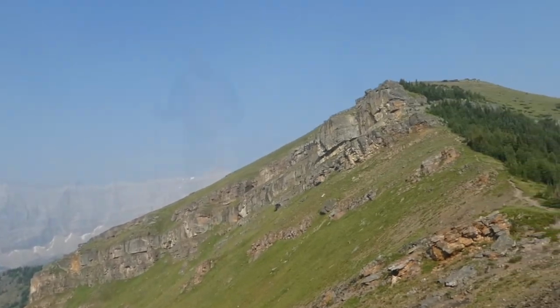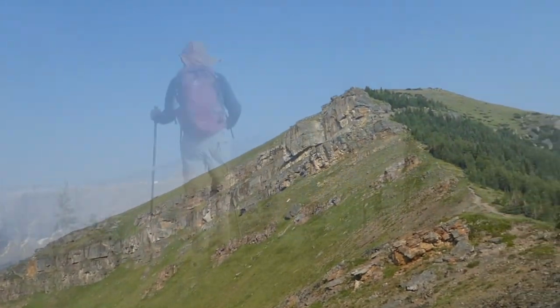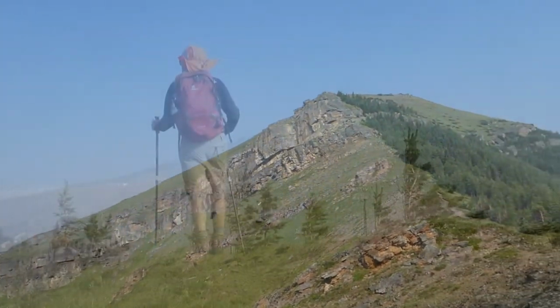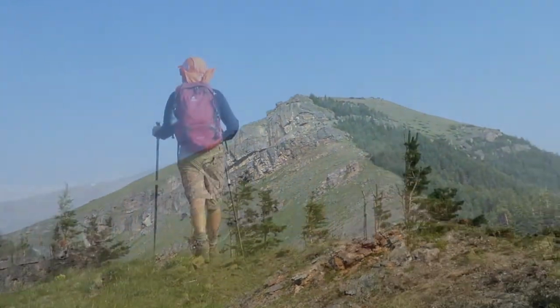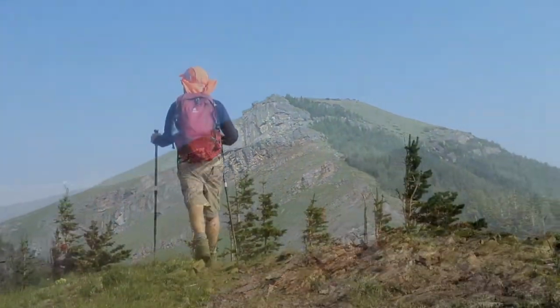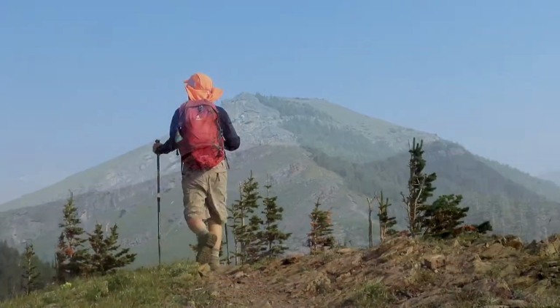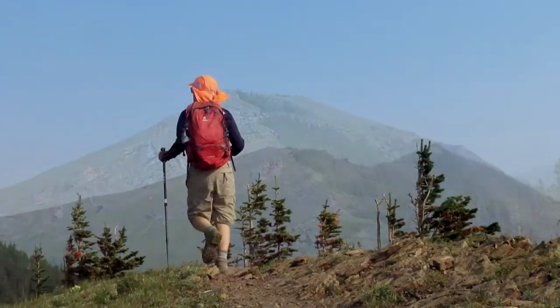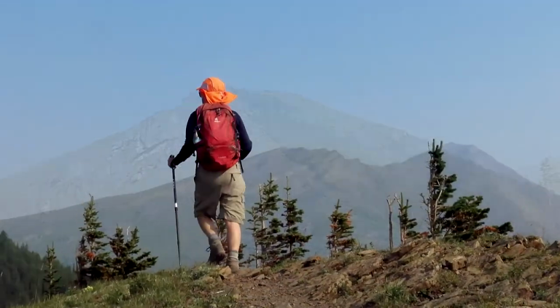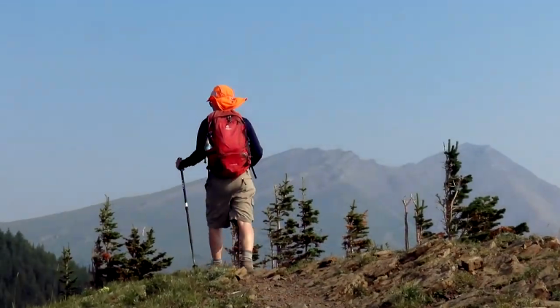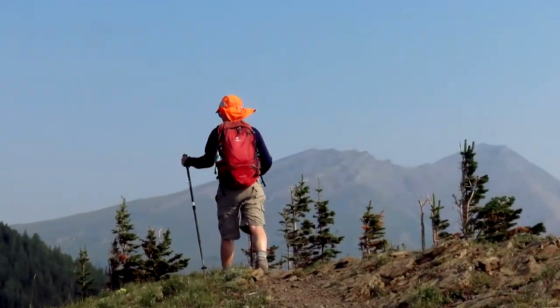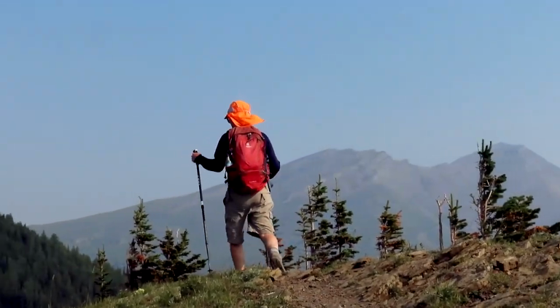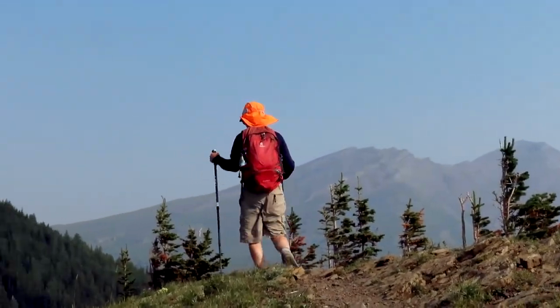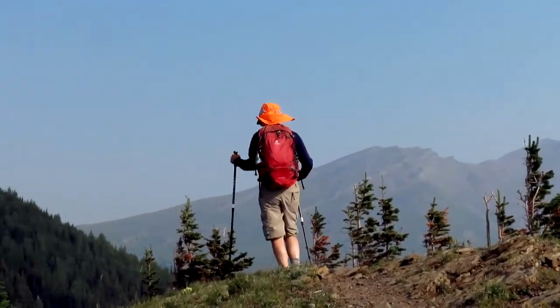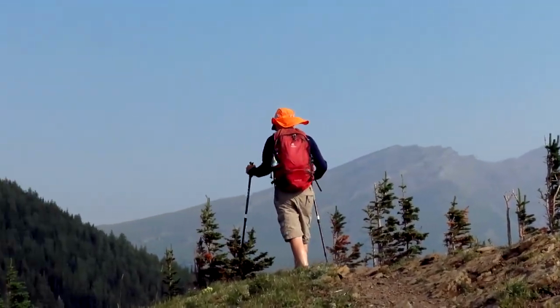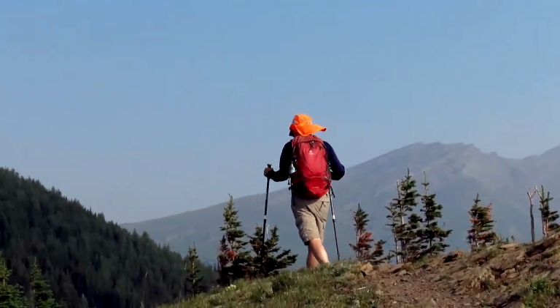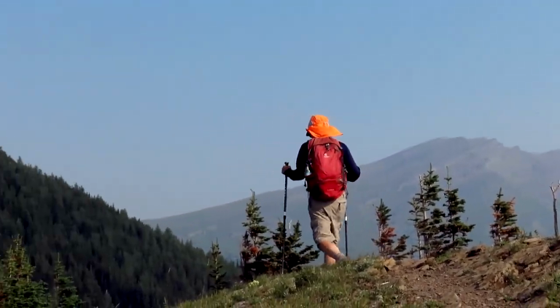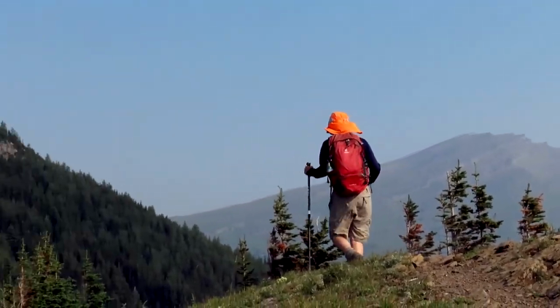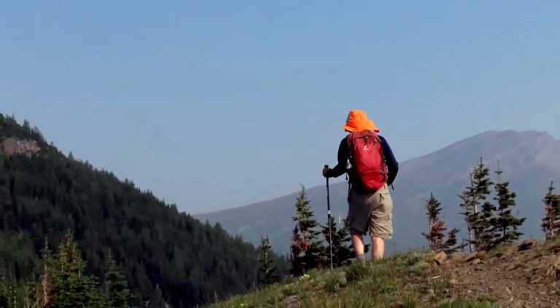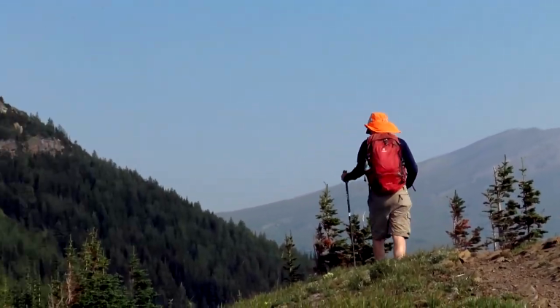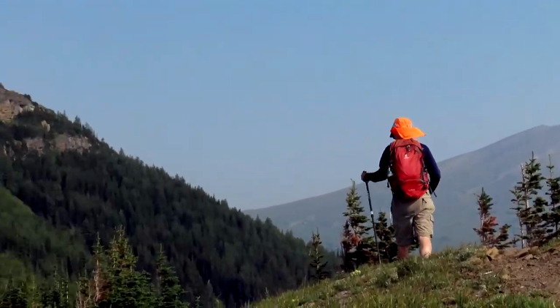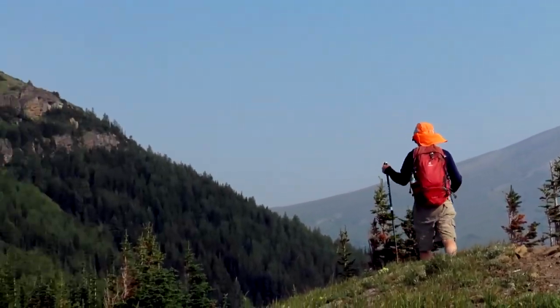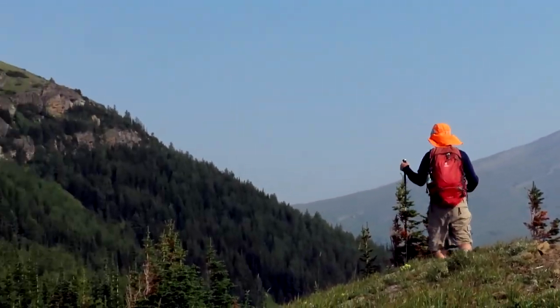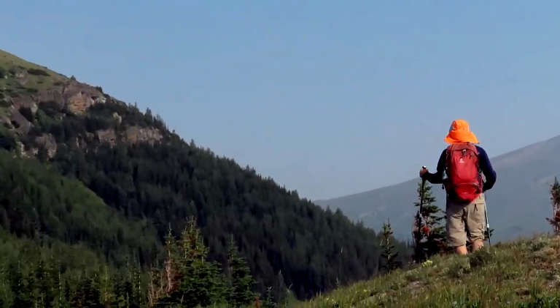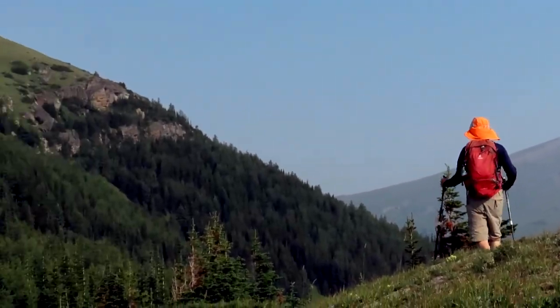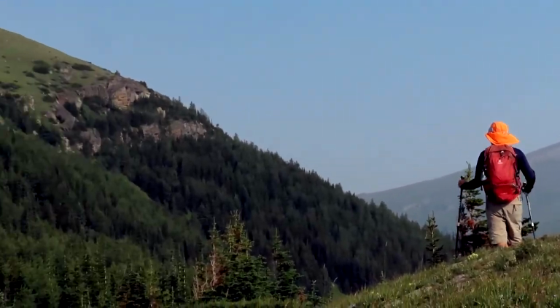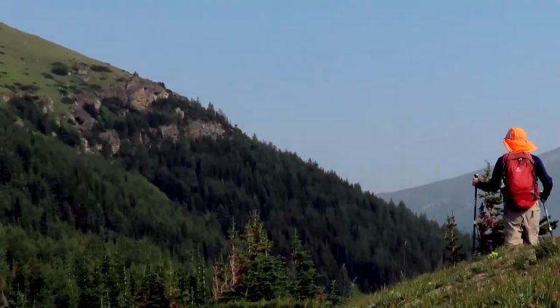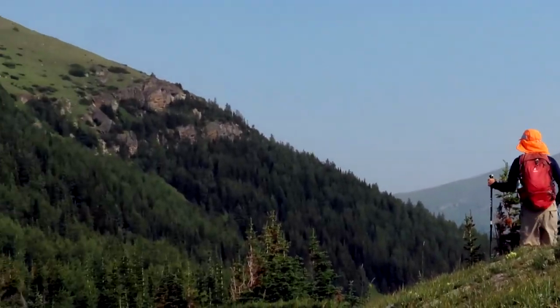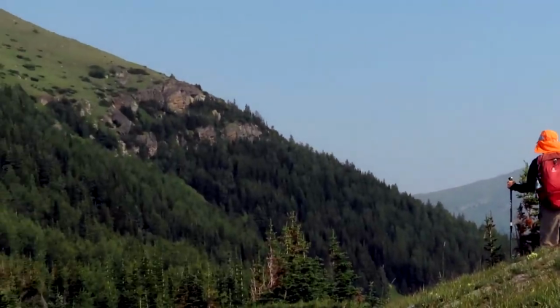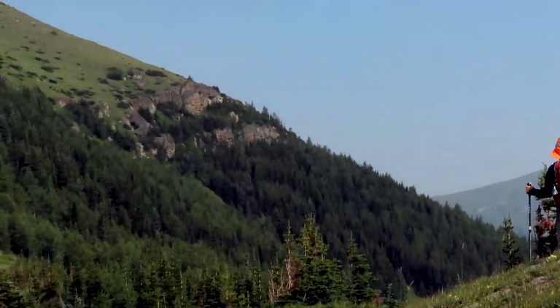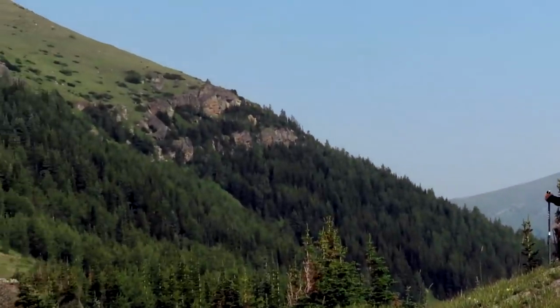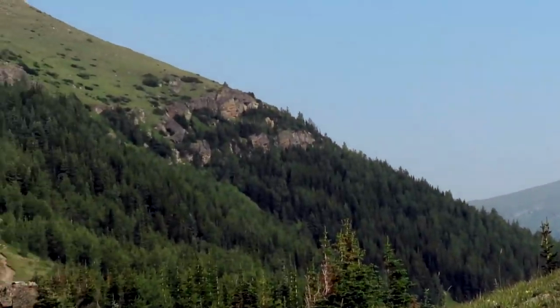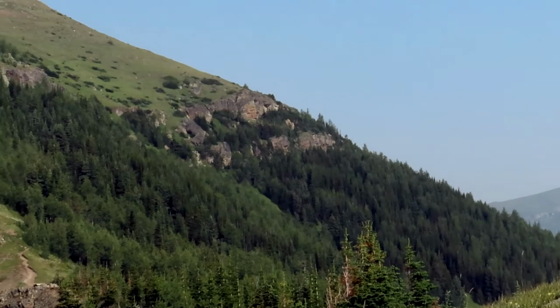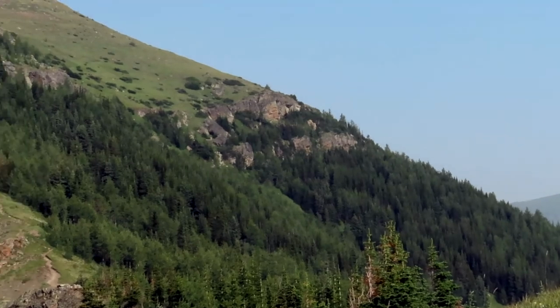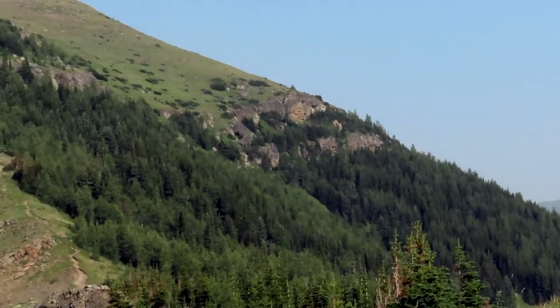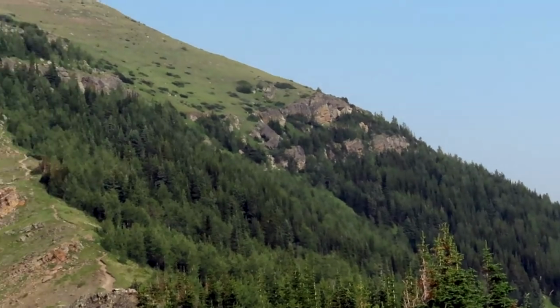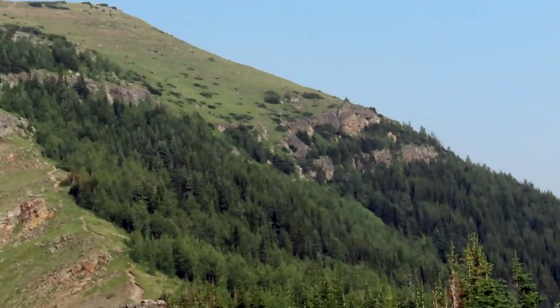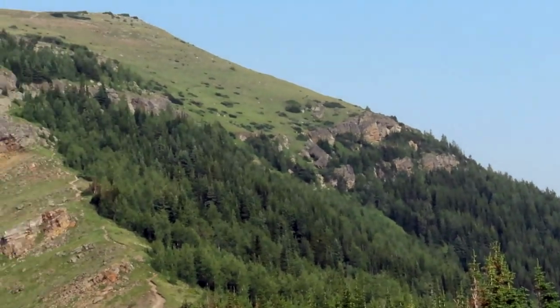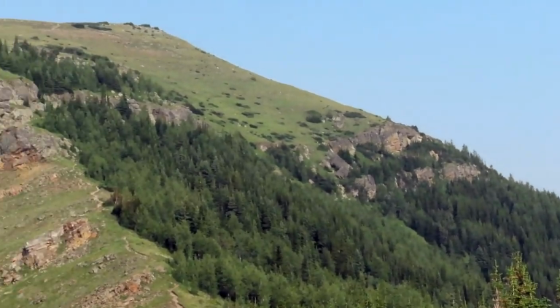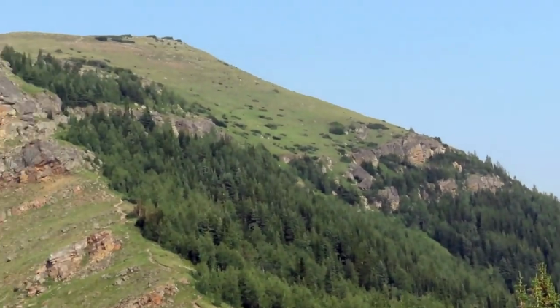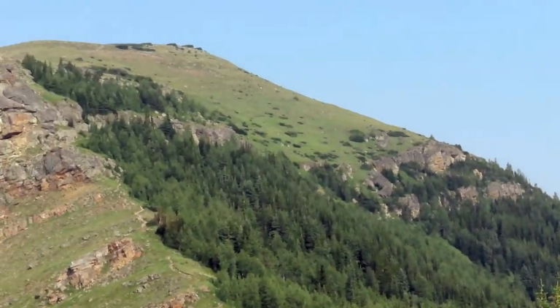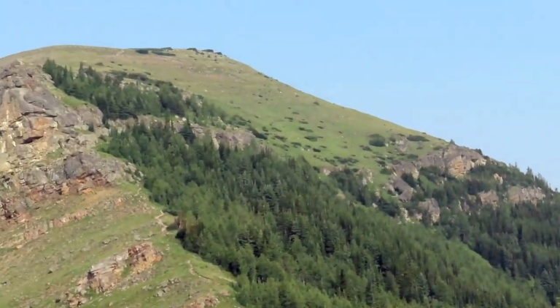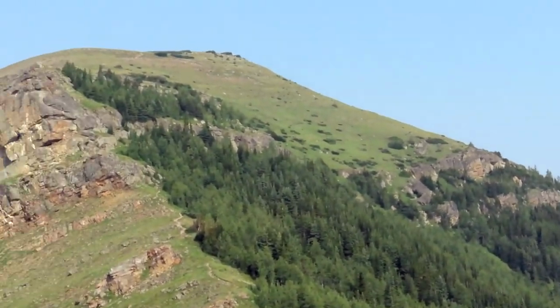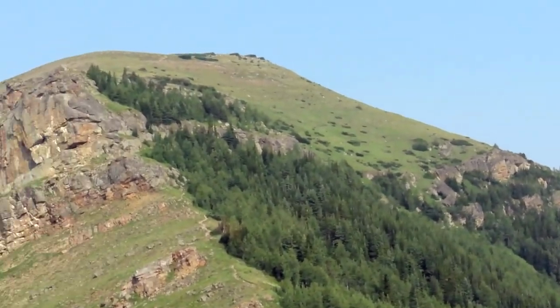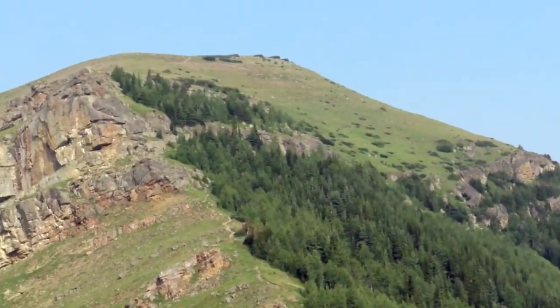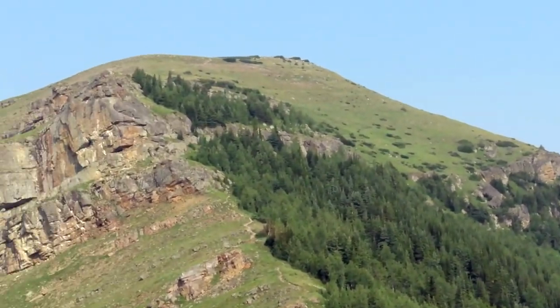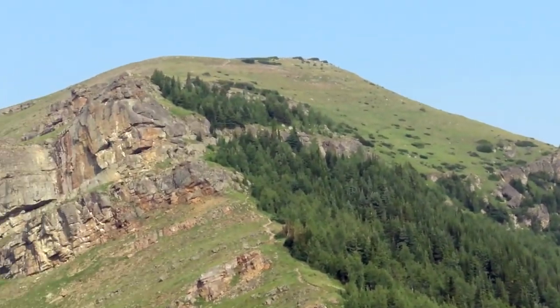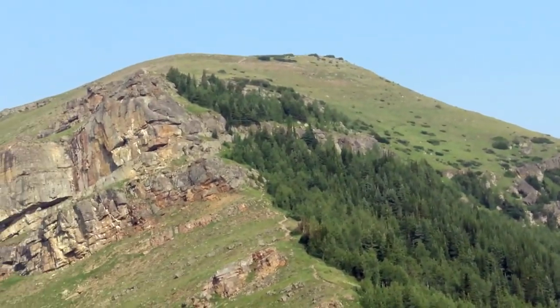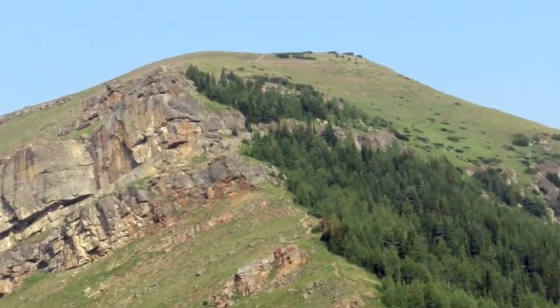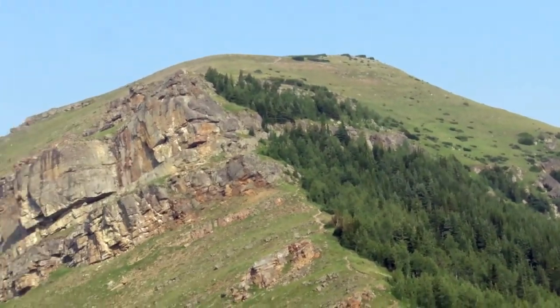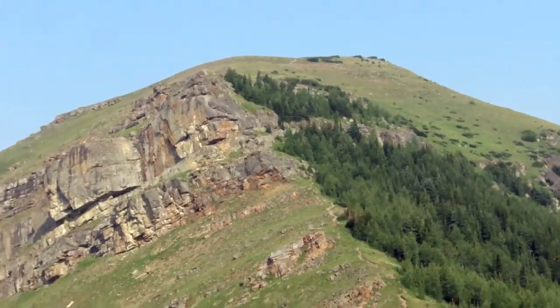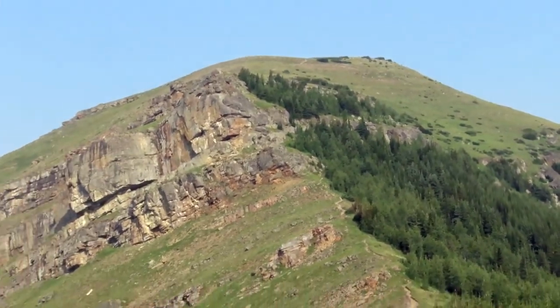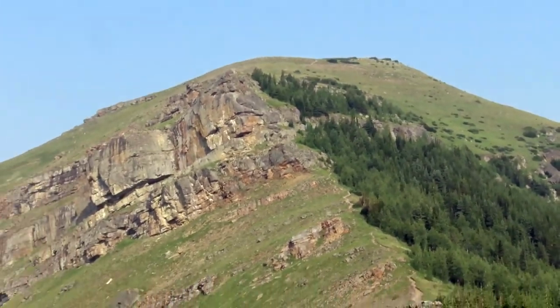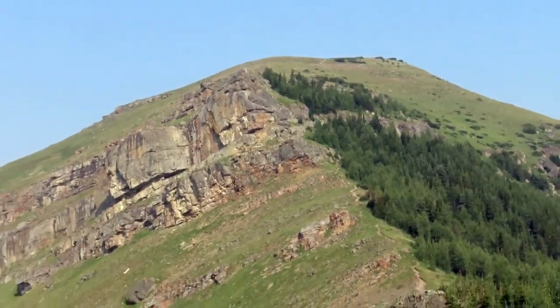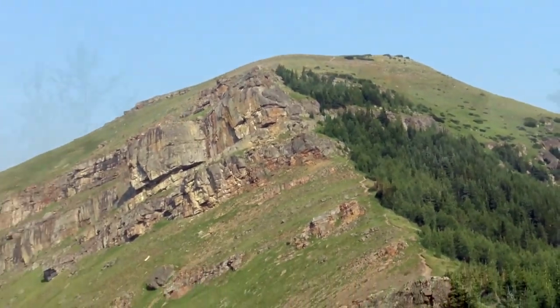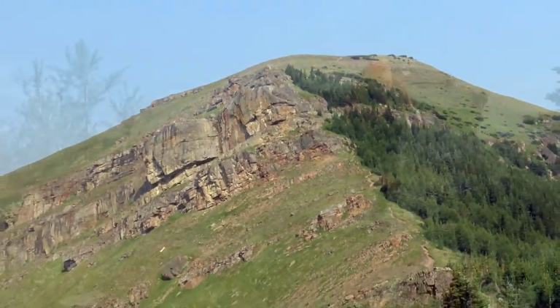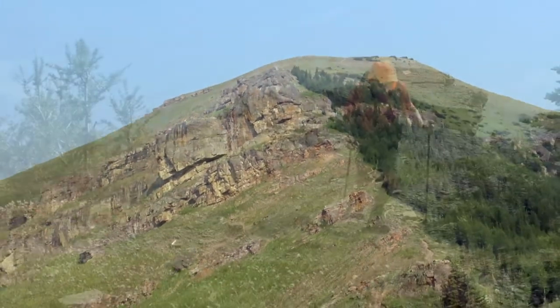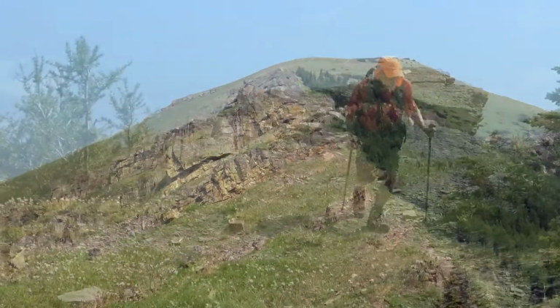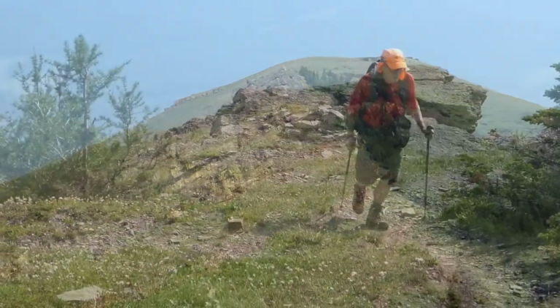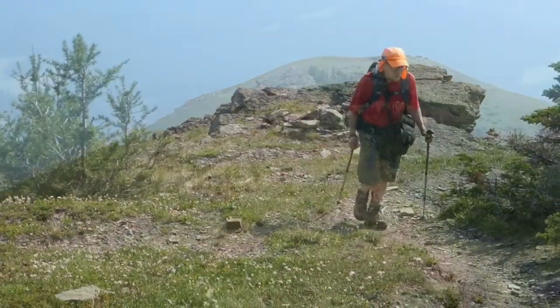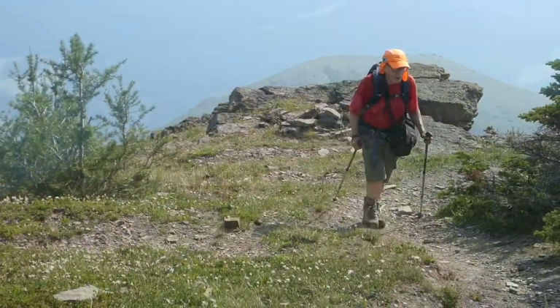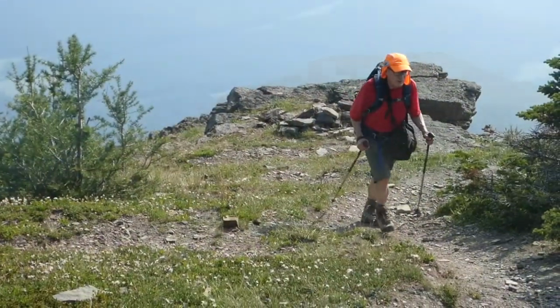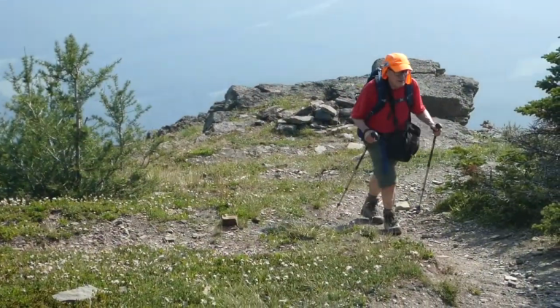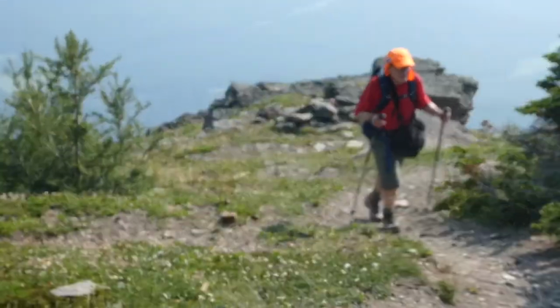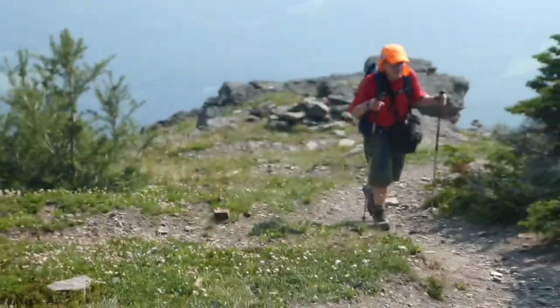On any long walk in the Rockies, you'll be going uphill, then downhill, then uphill again — but that's just all part of the fun.